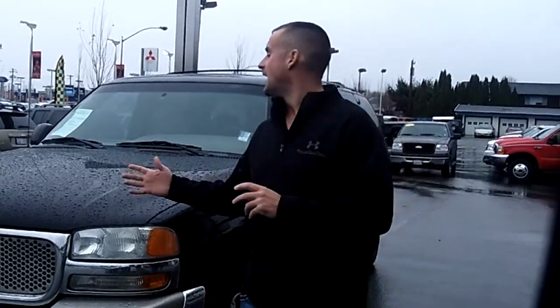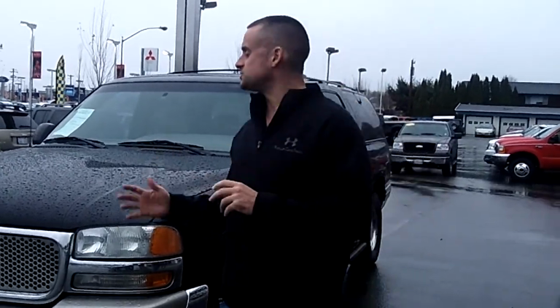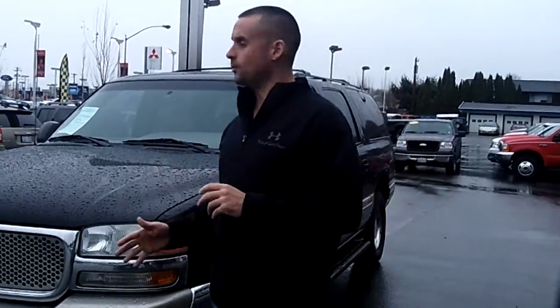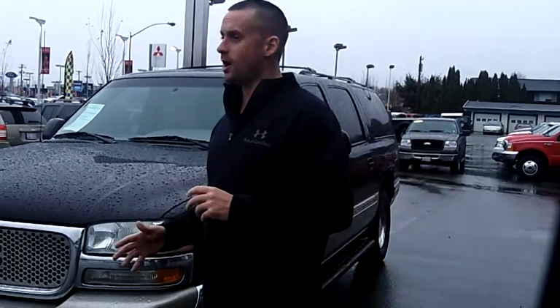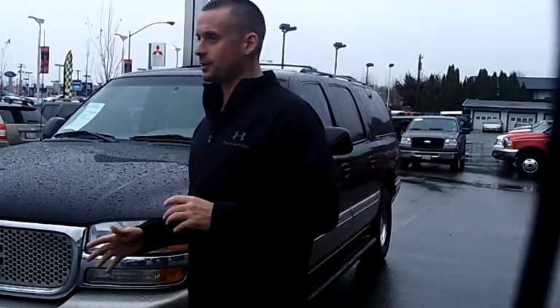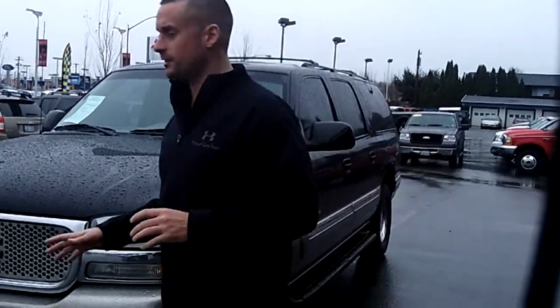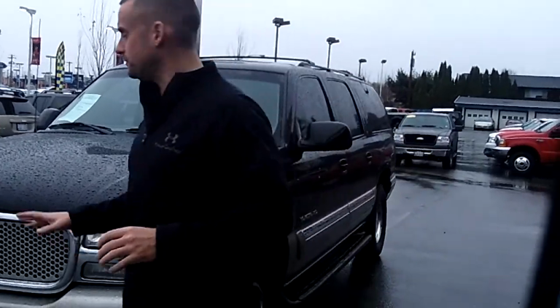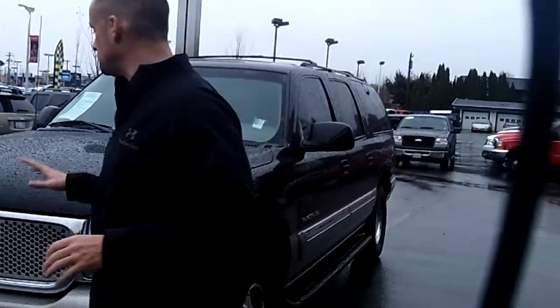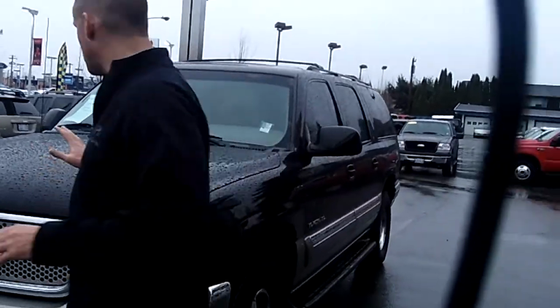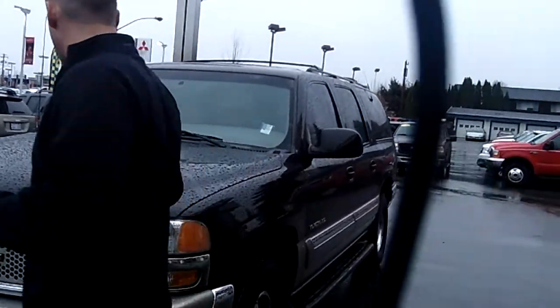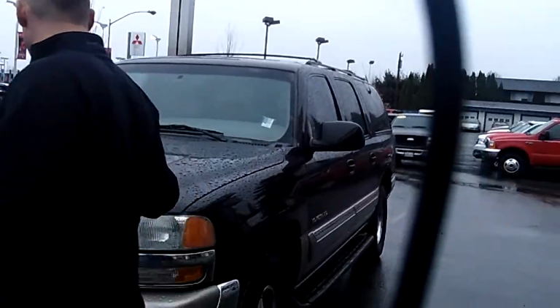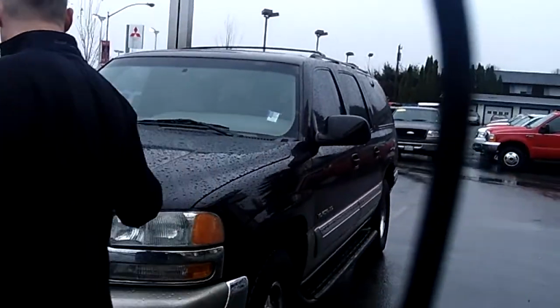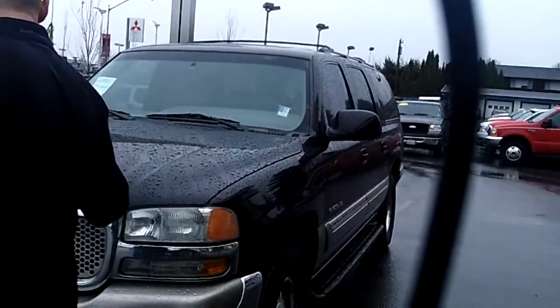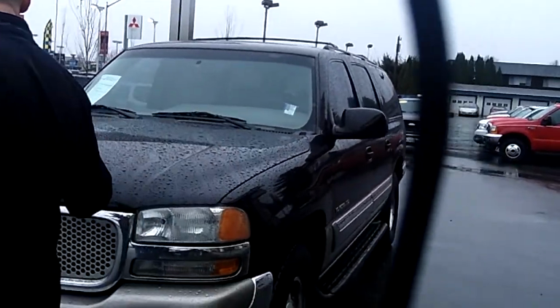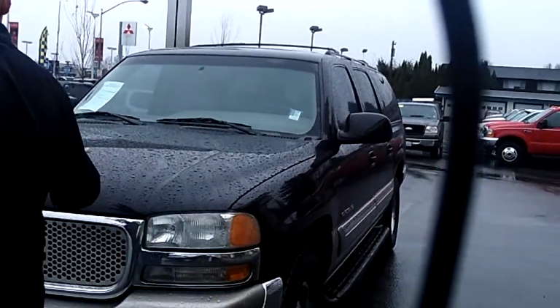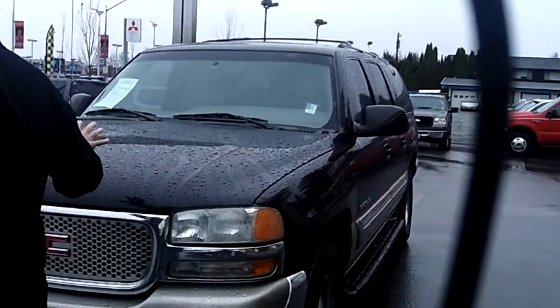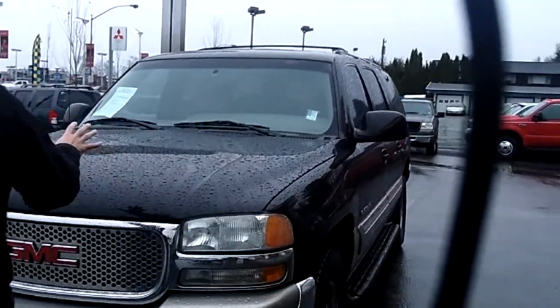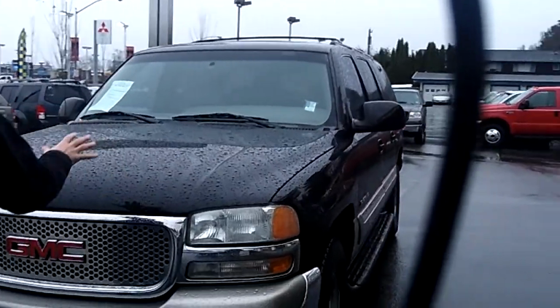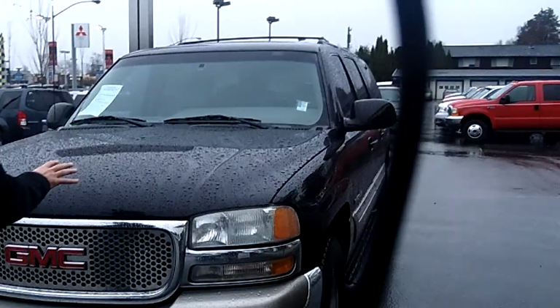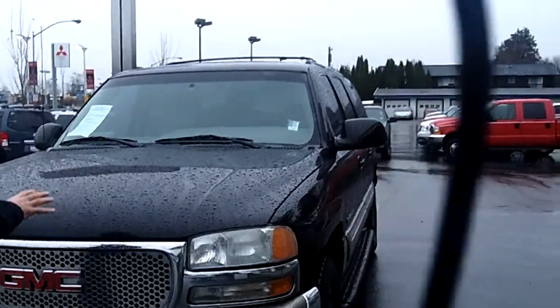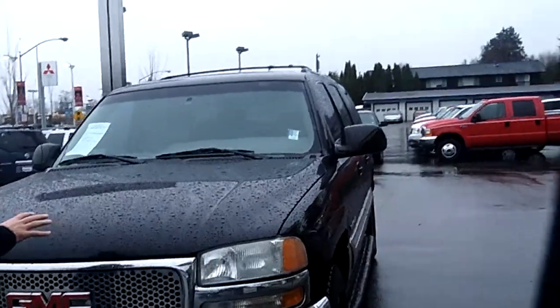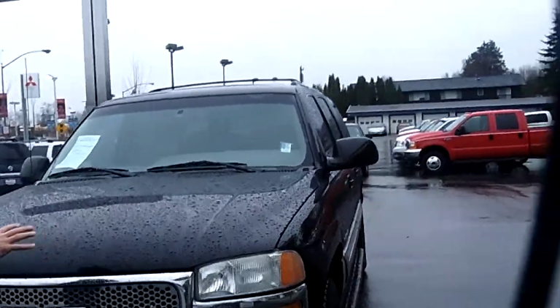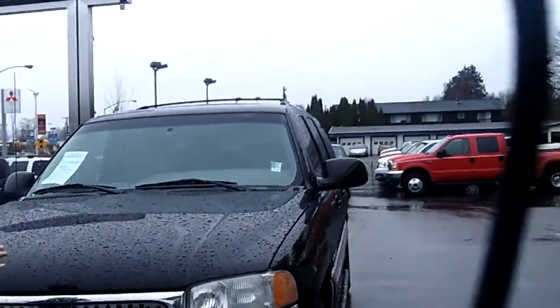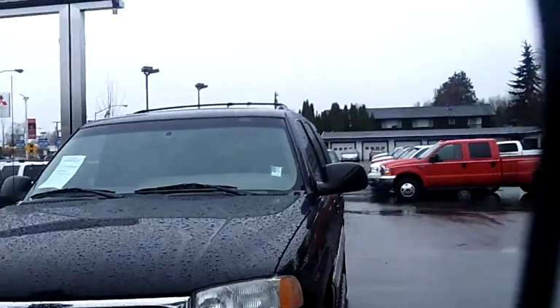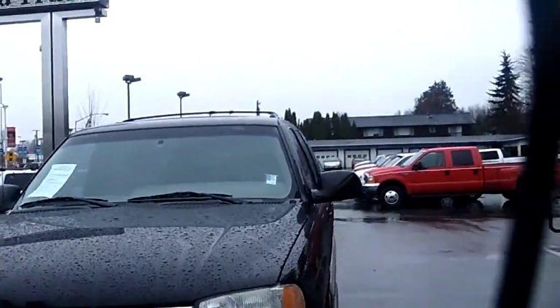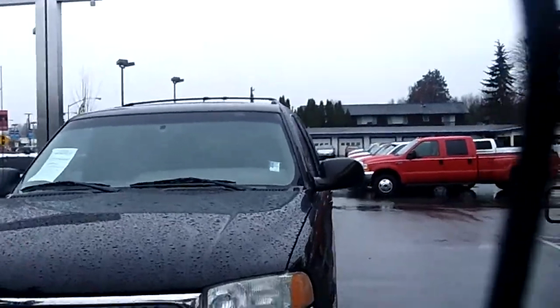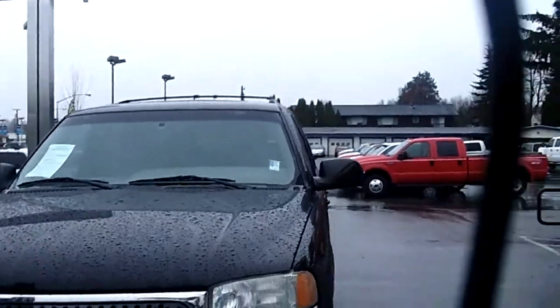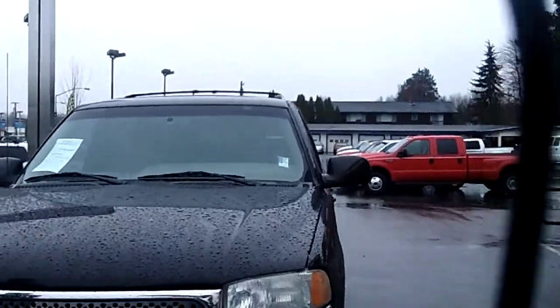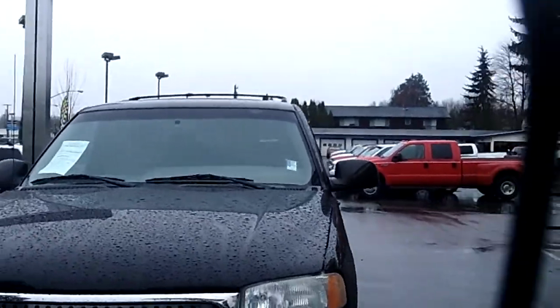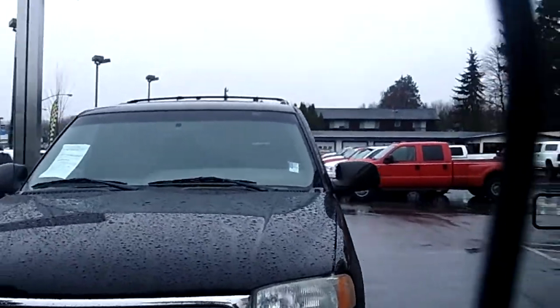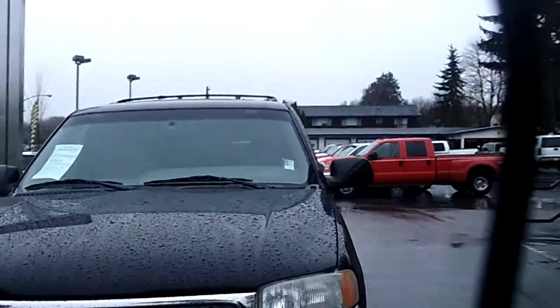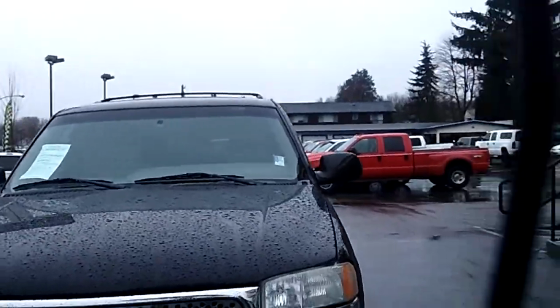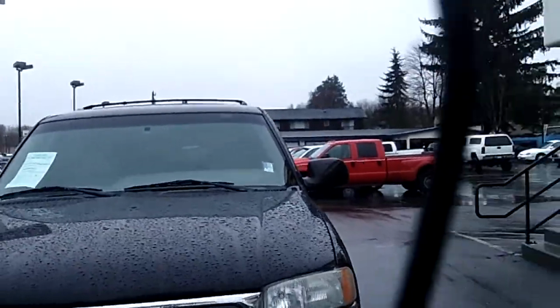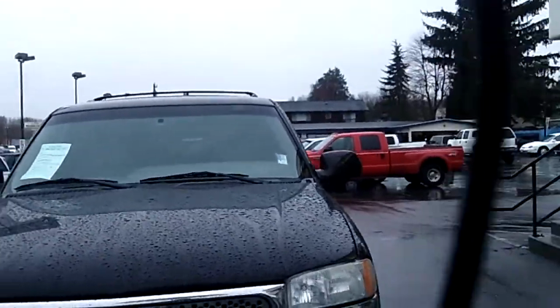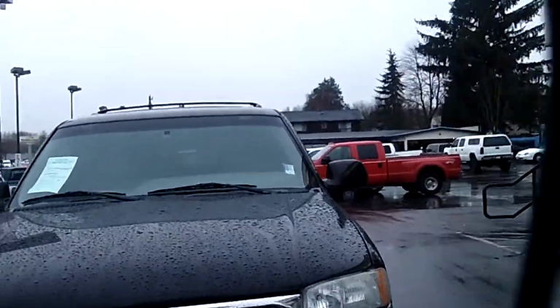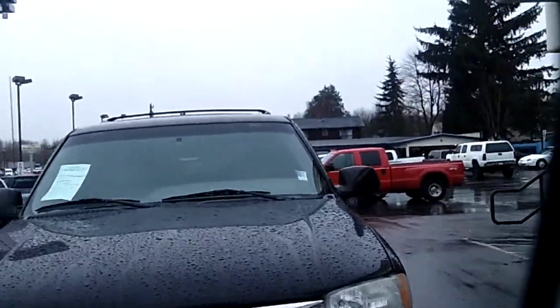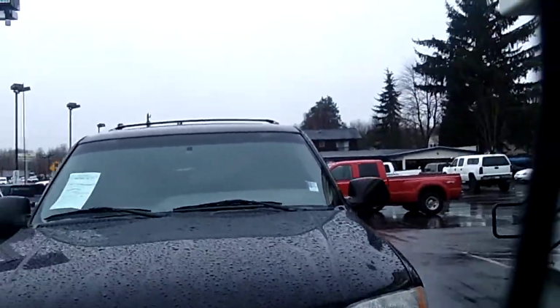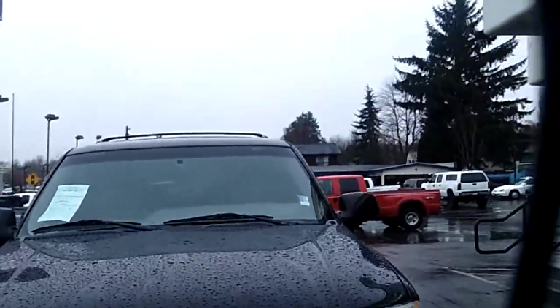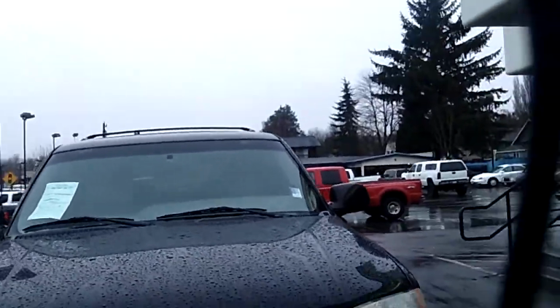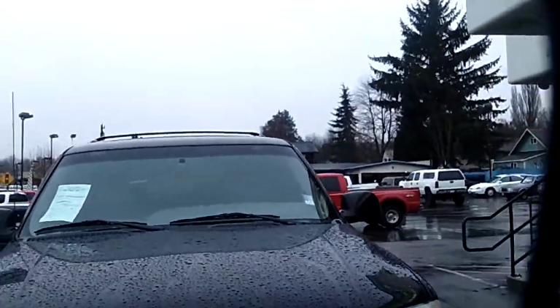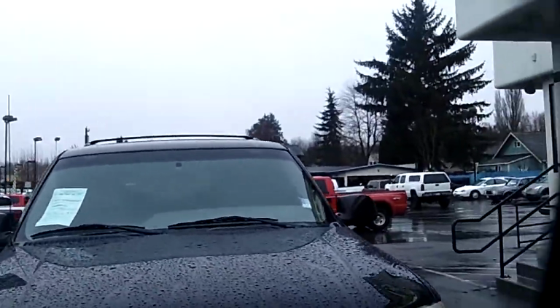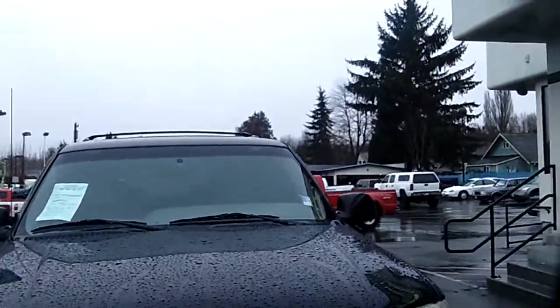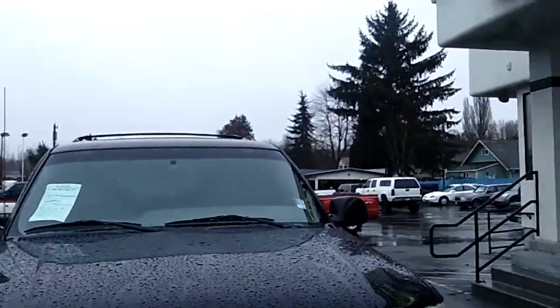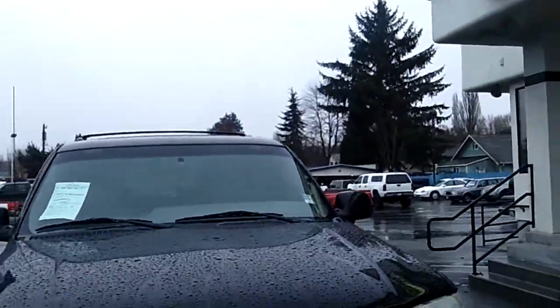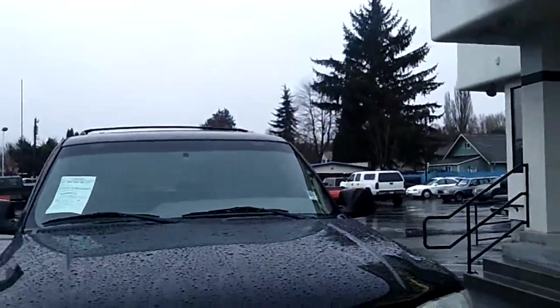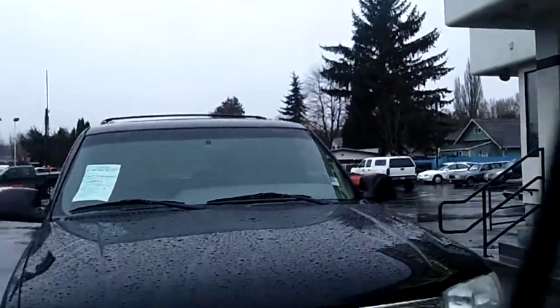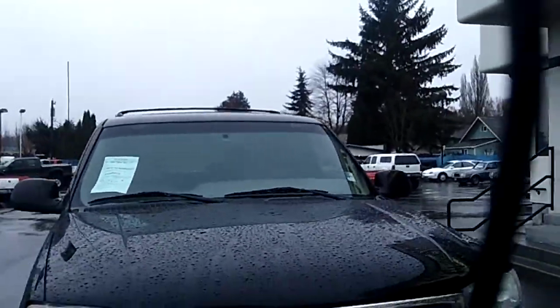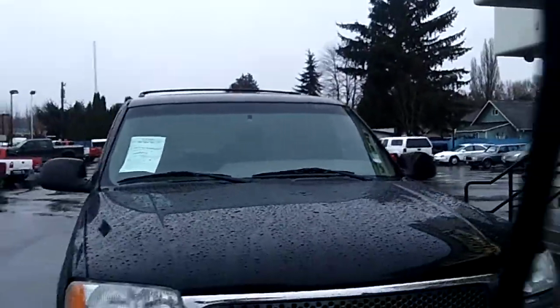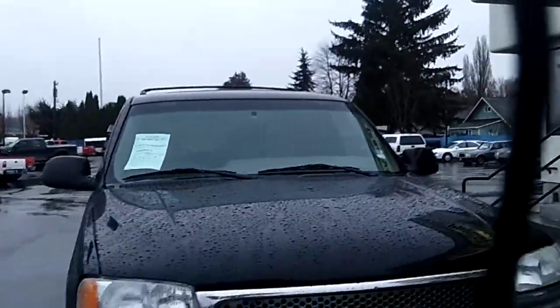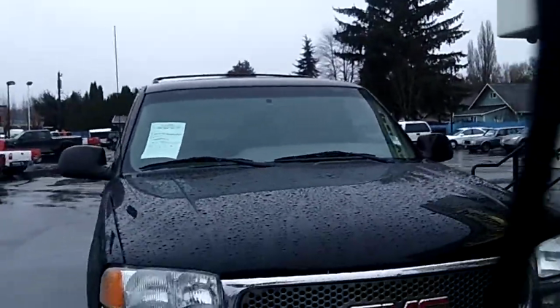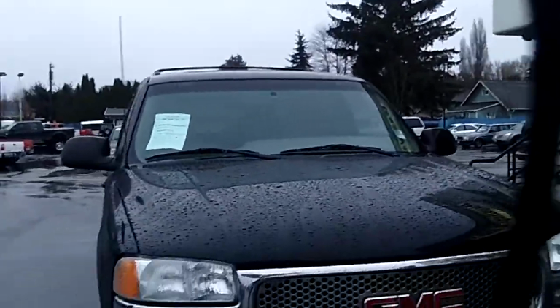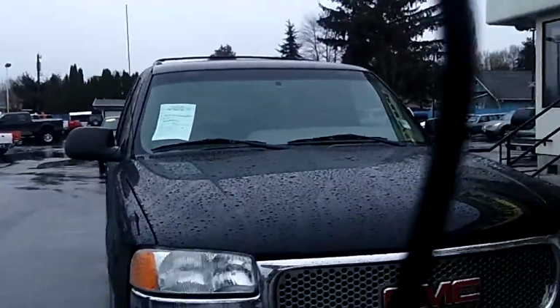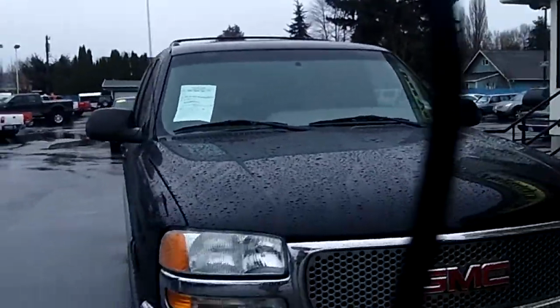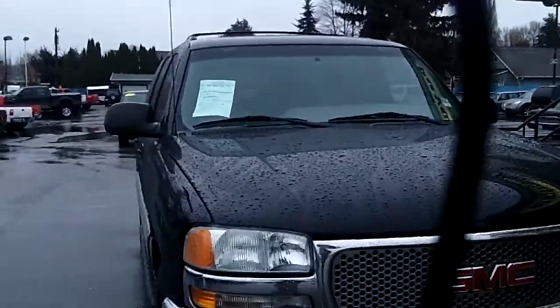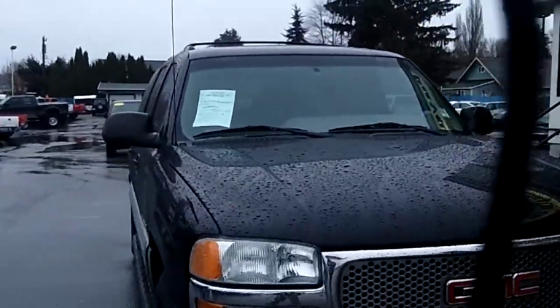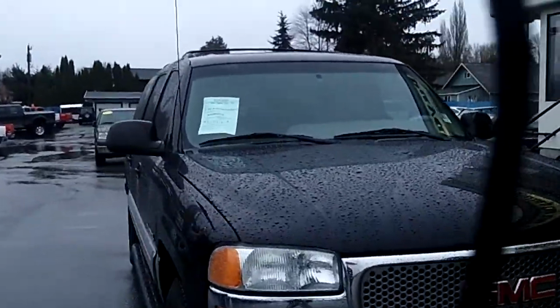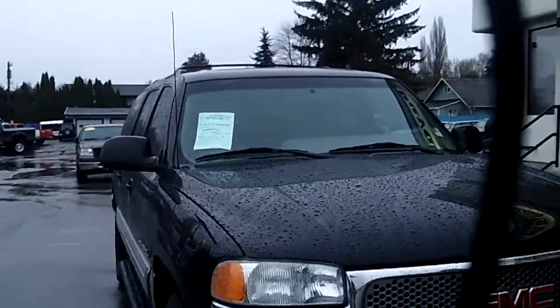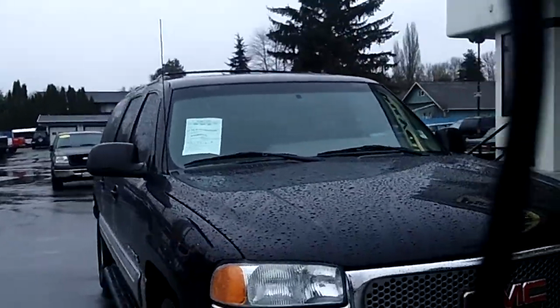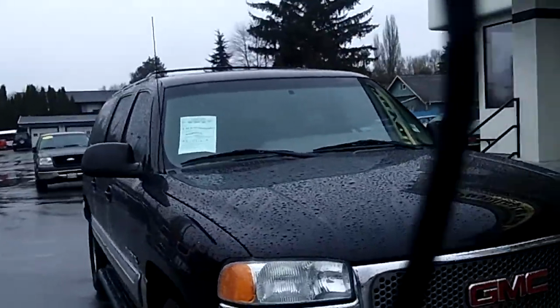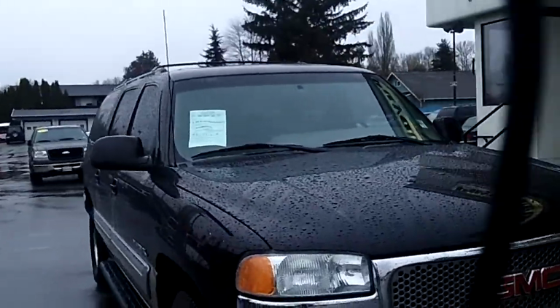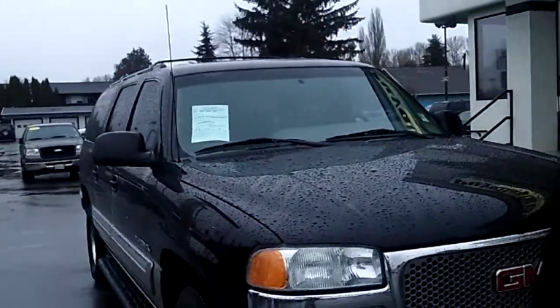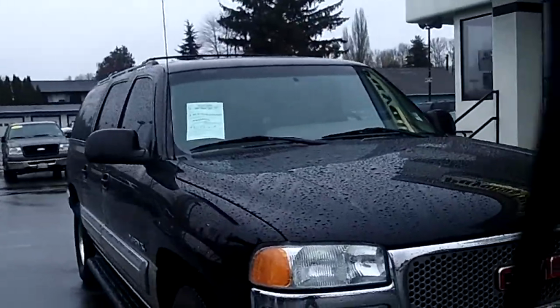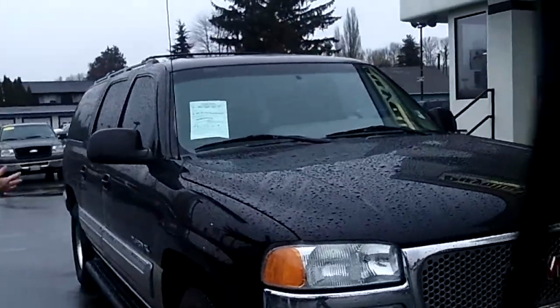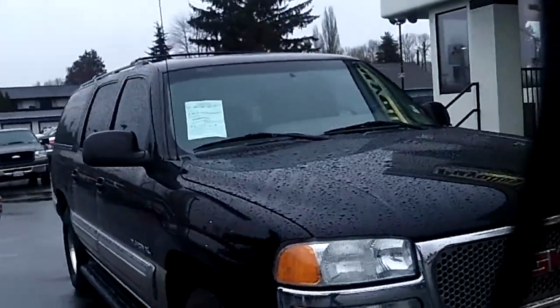As you walk around the Yukon XL, I'd like you to take notice of the condition of the exterior. The black paint and the body itself are absolutely perfect.